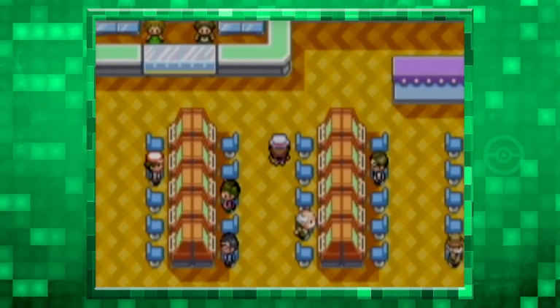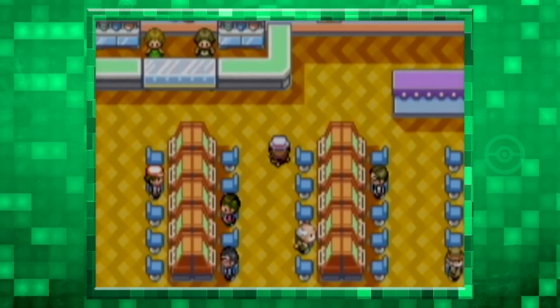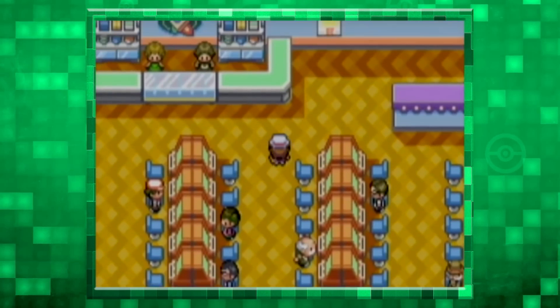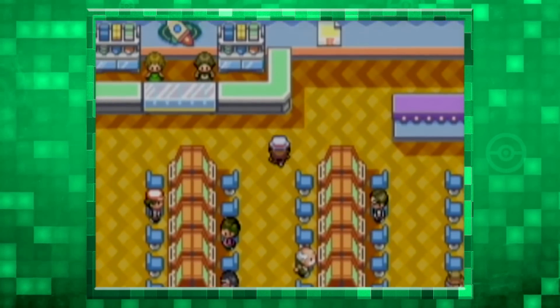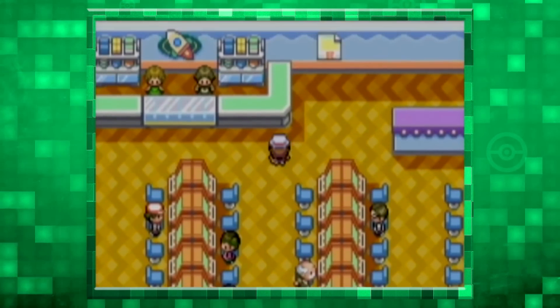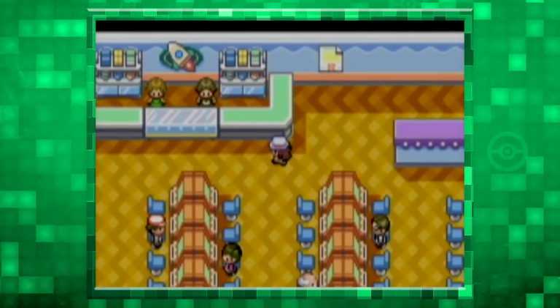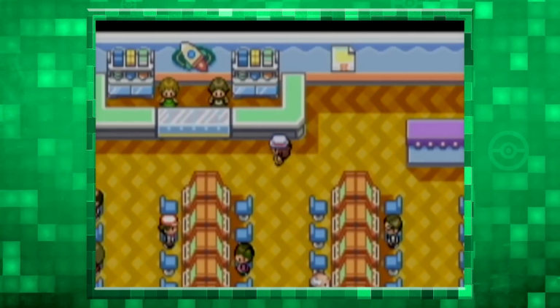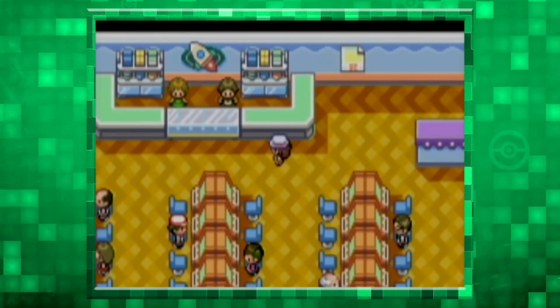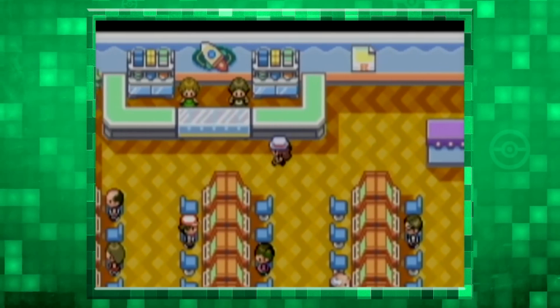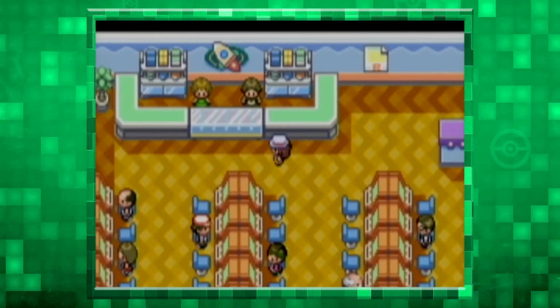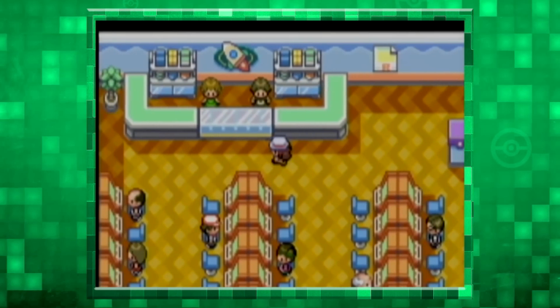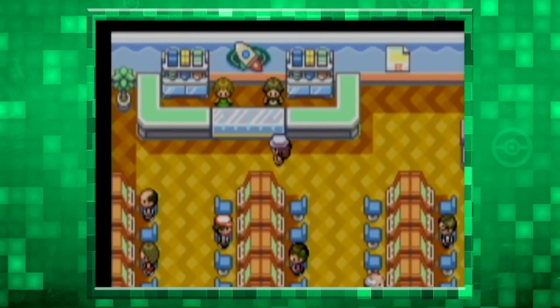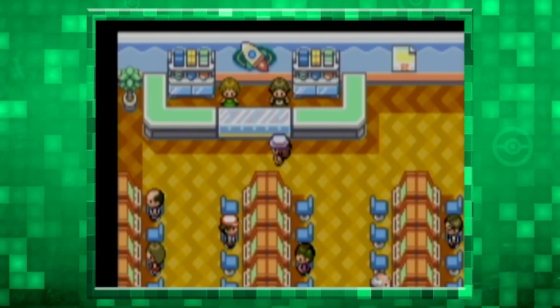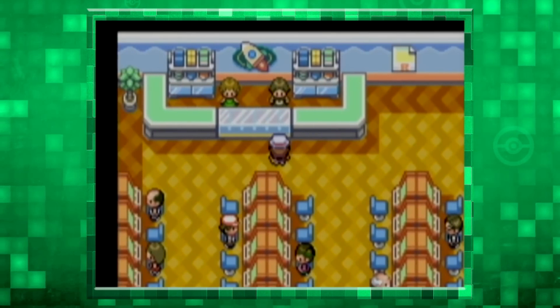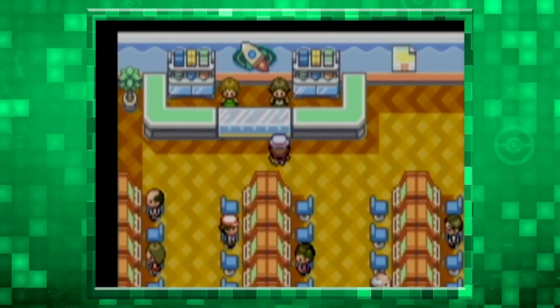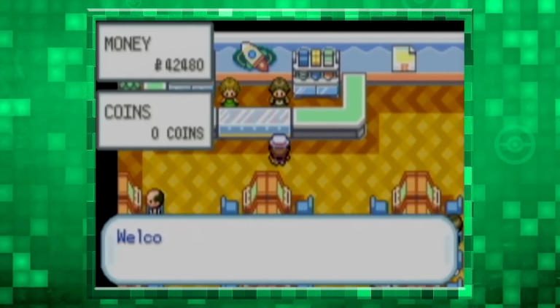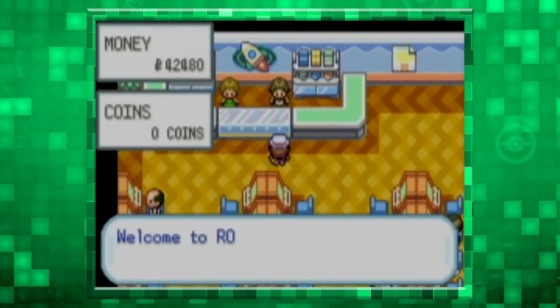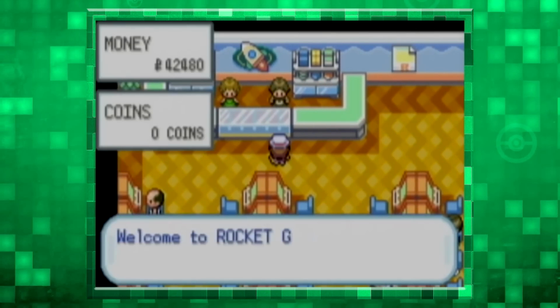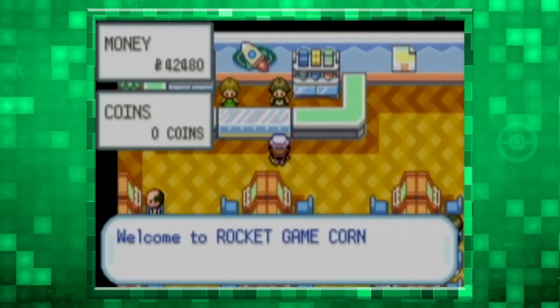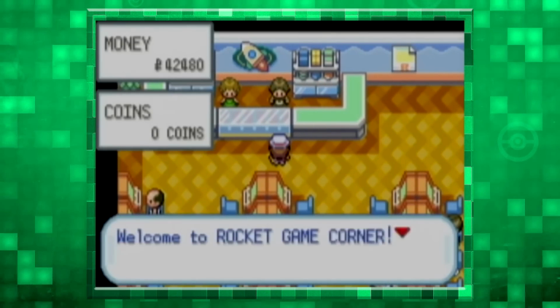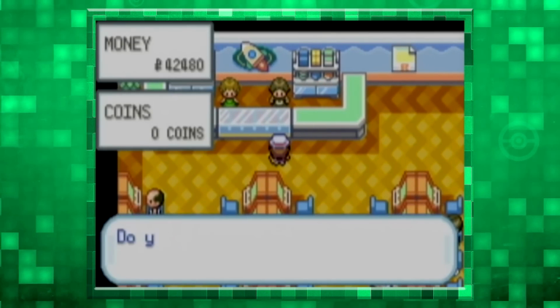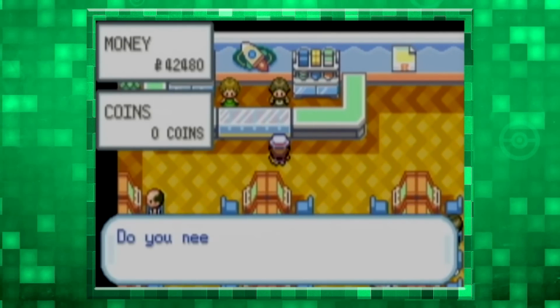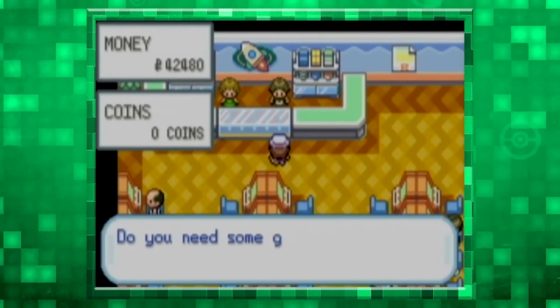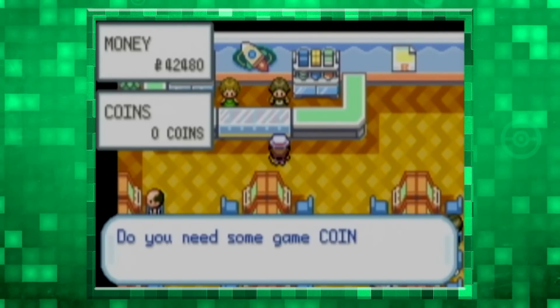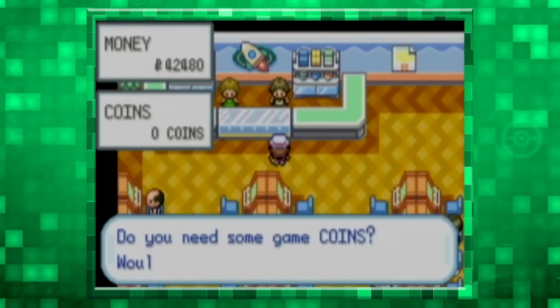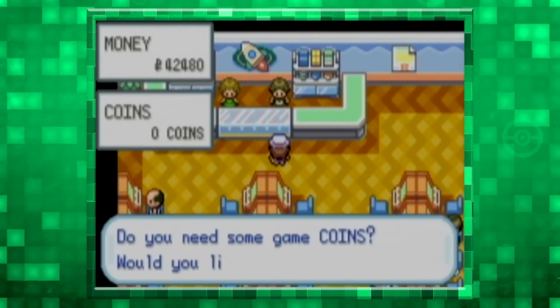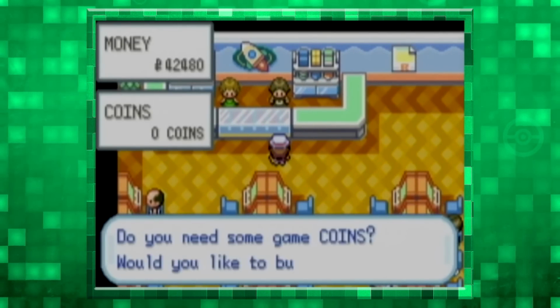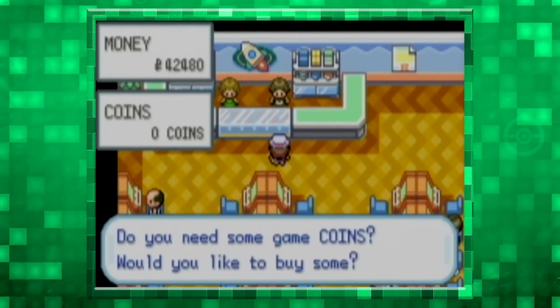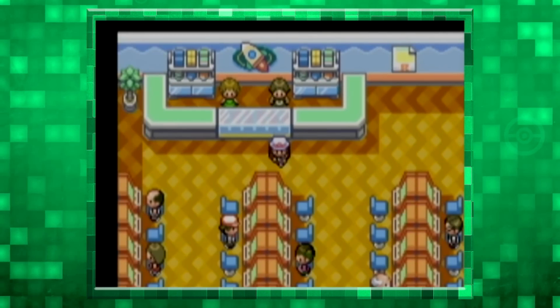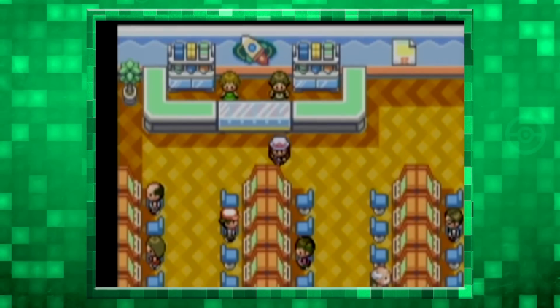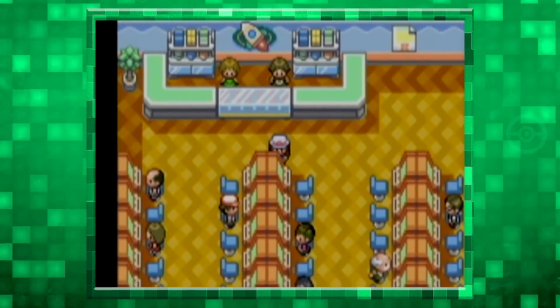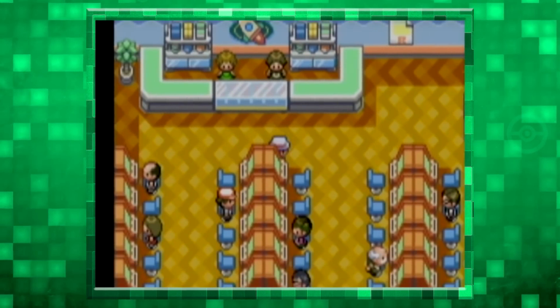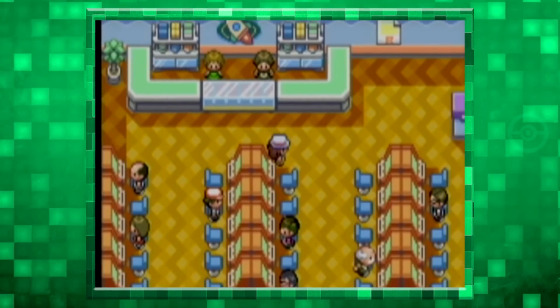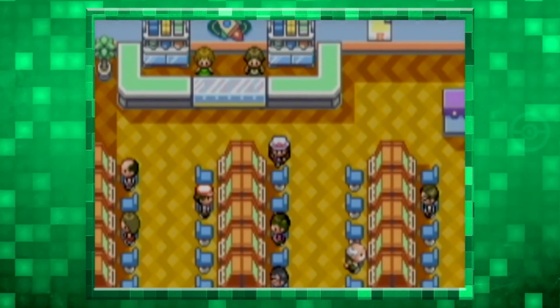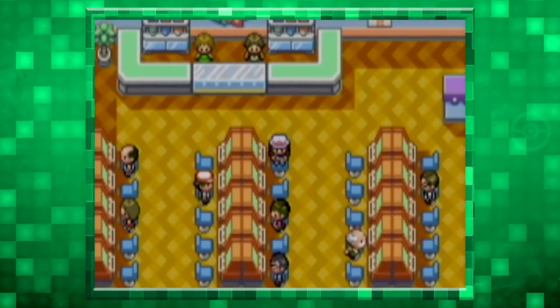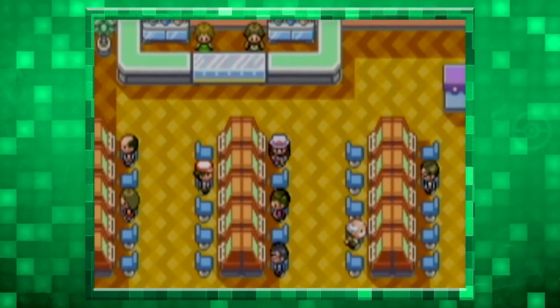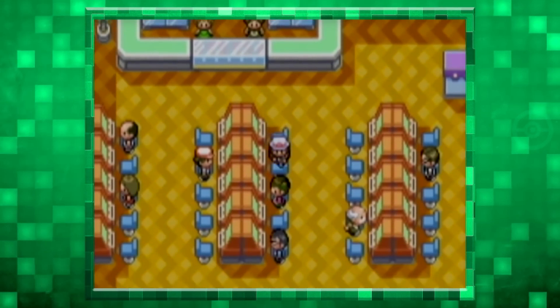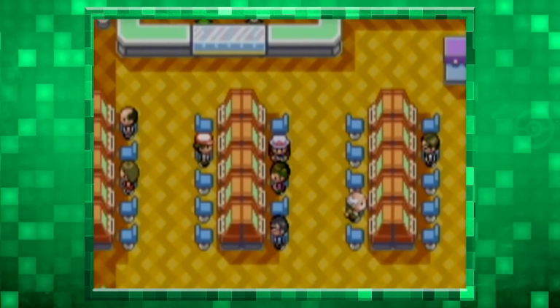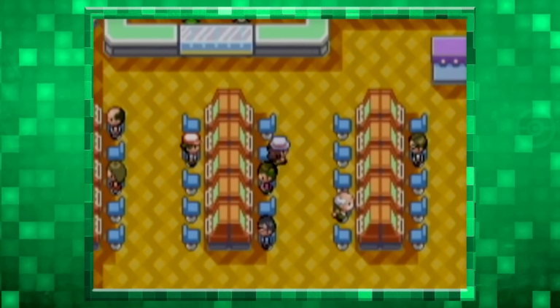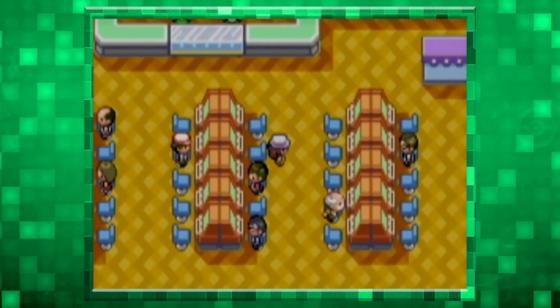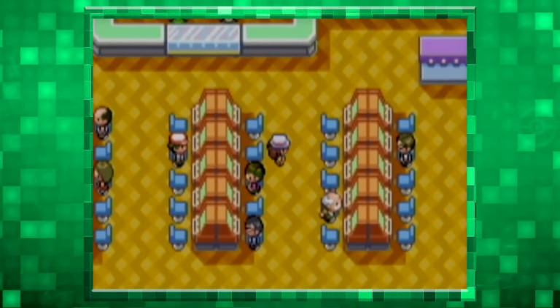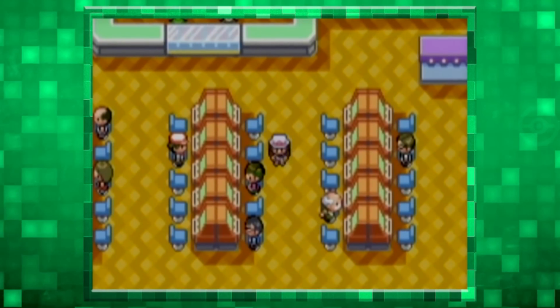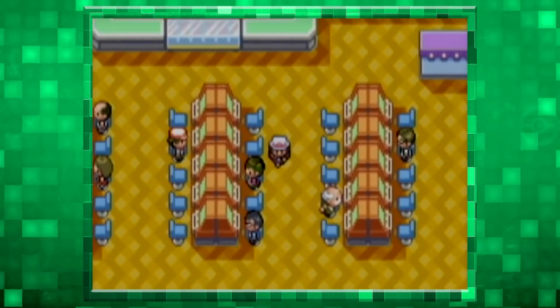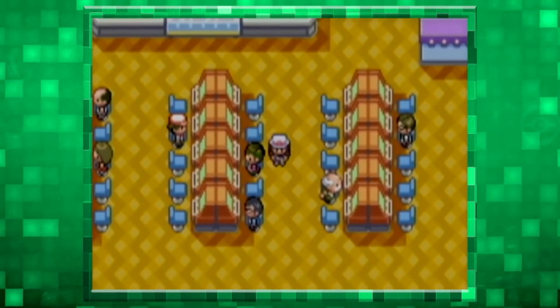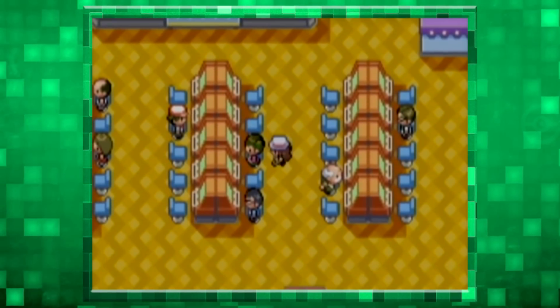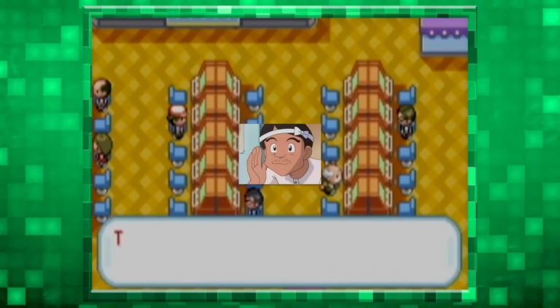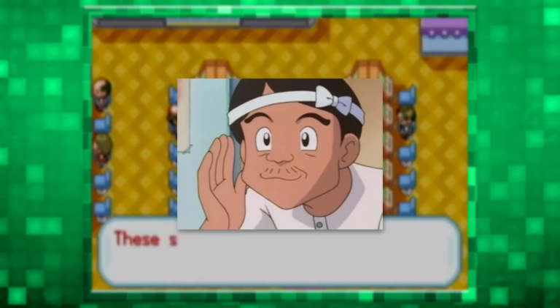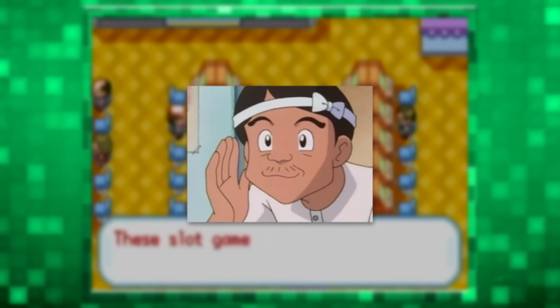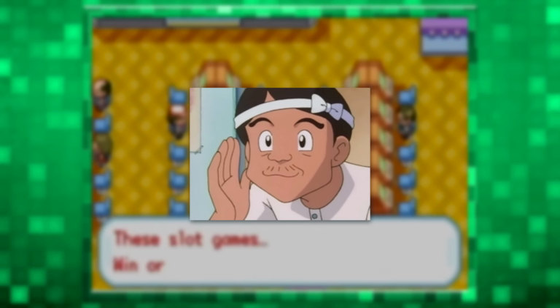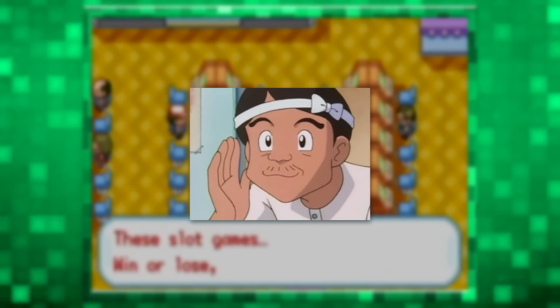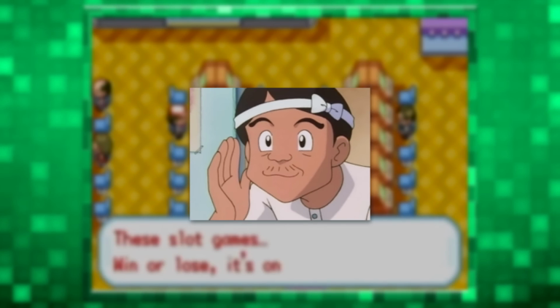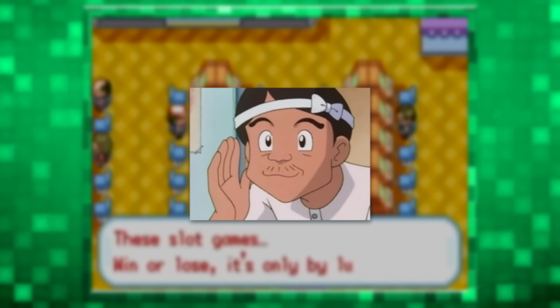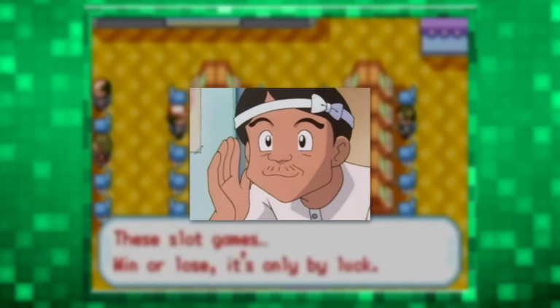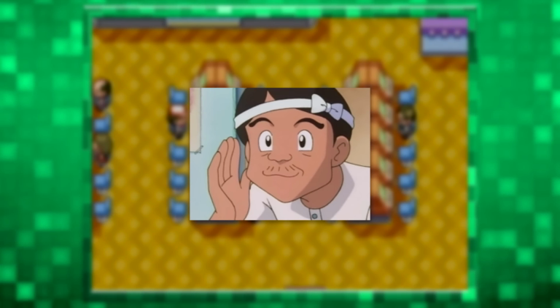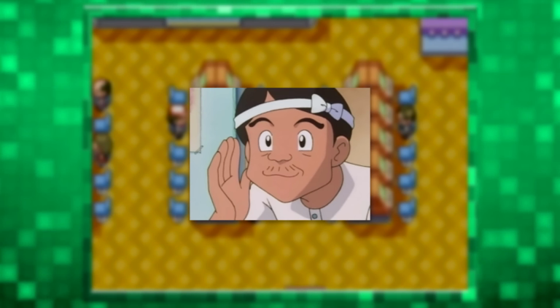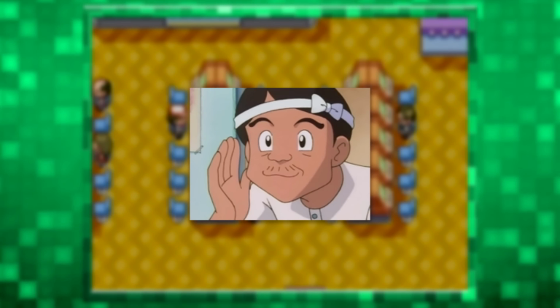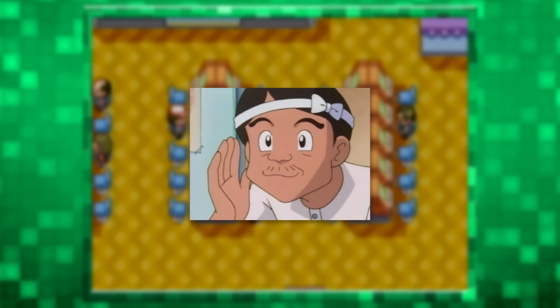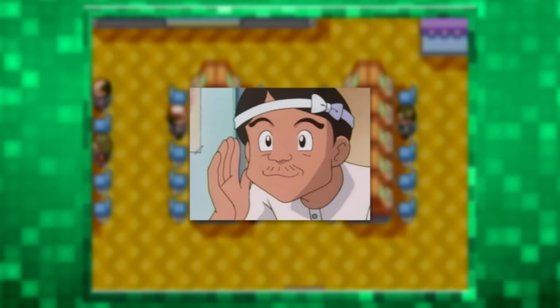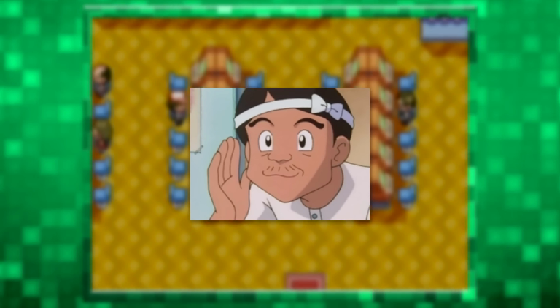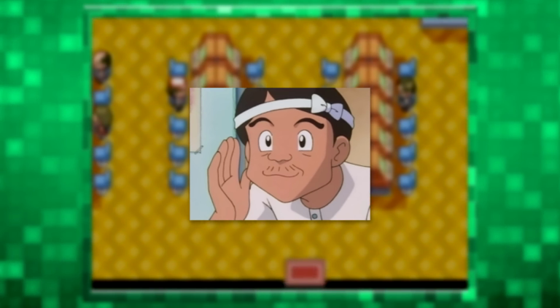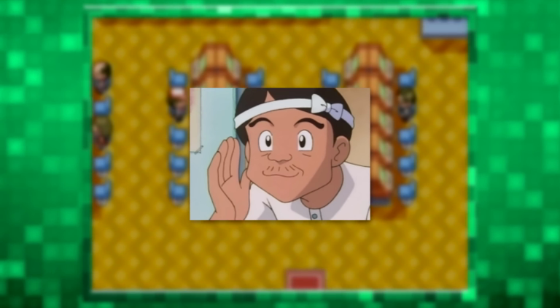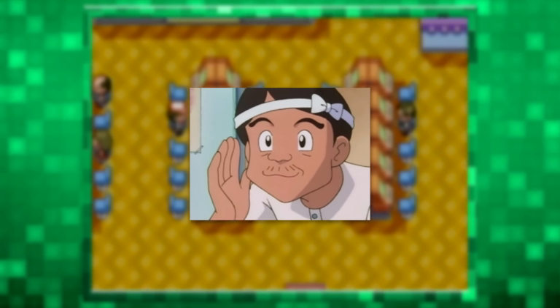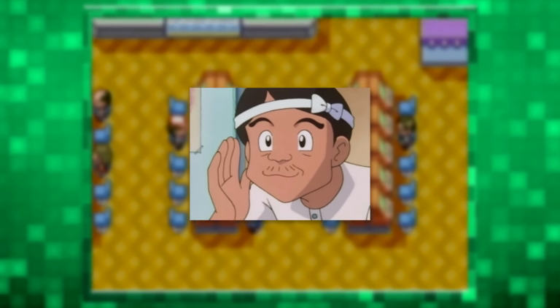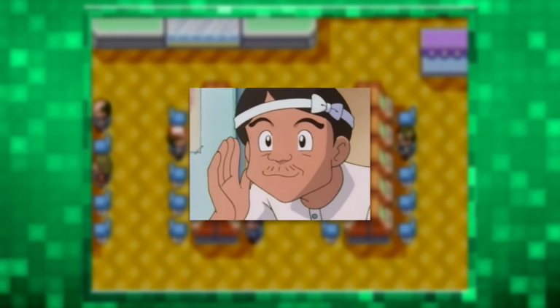And of course that game corner was run by Team Rocket, so it's not like Game Freak was condoning their actions. And this one dude sells you a Magikarp — he's alright.